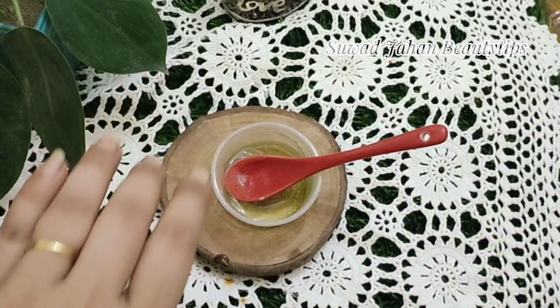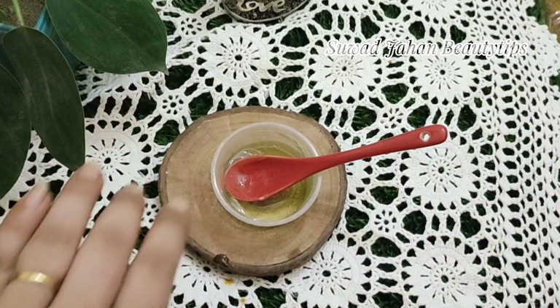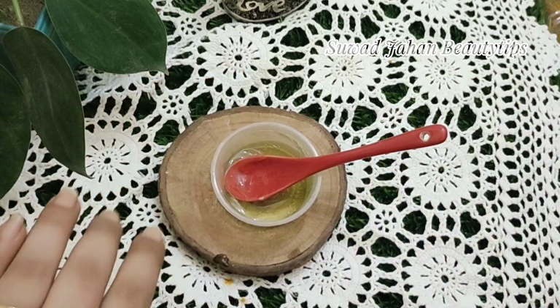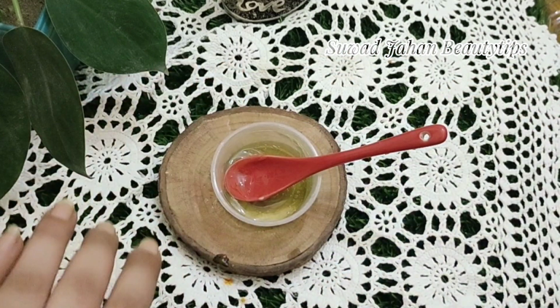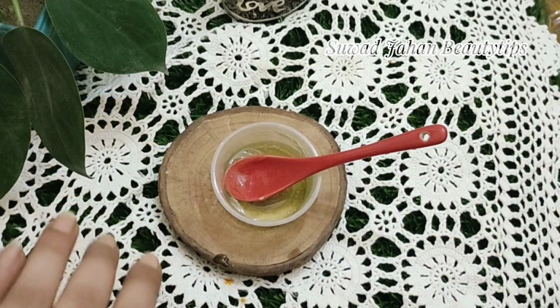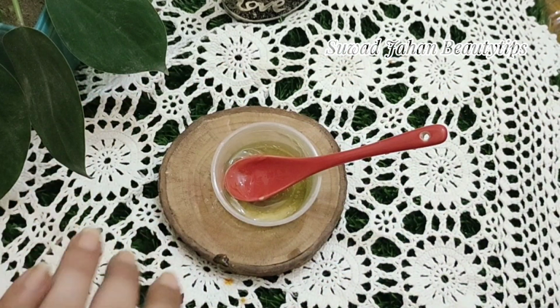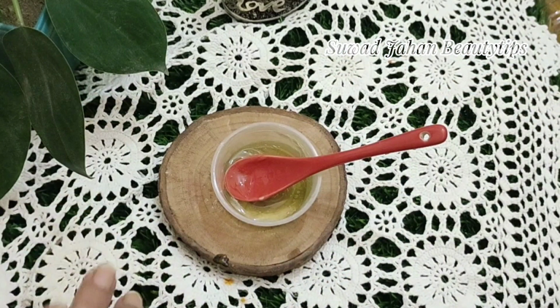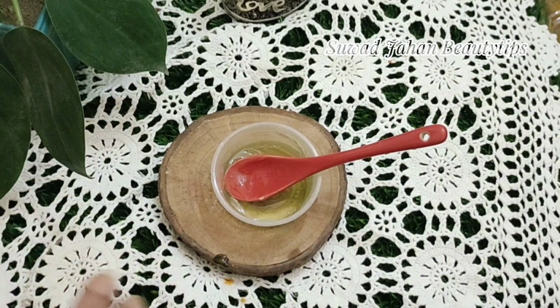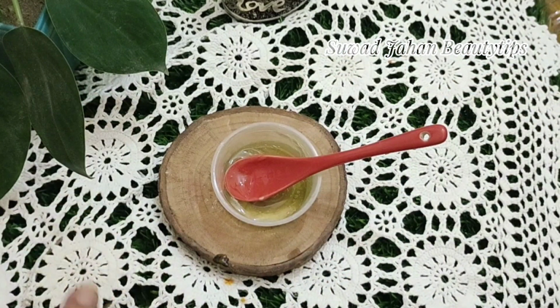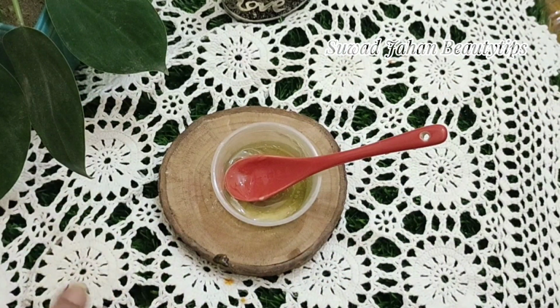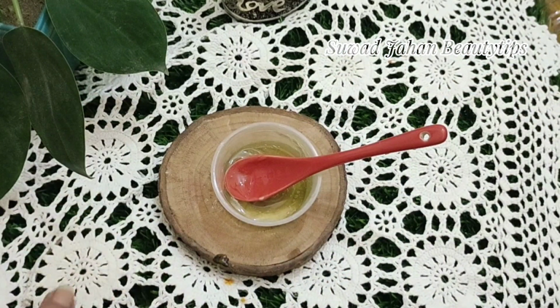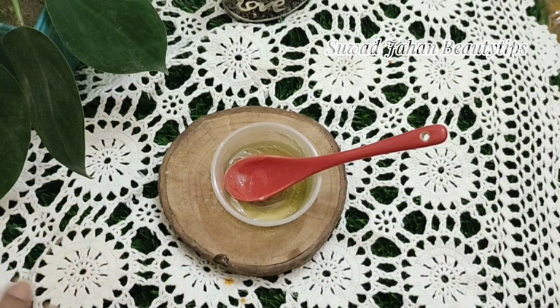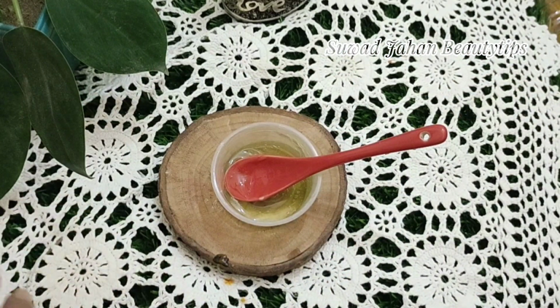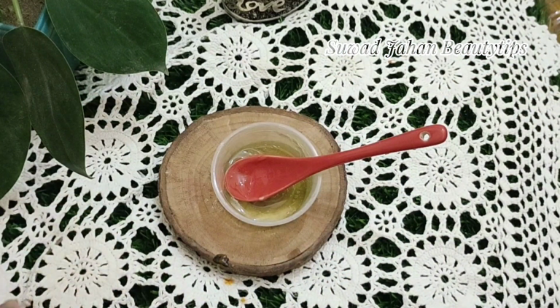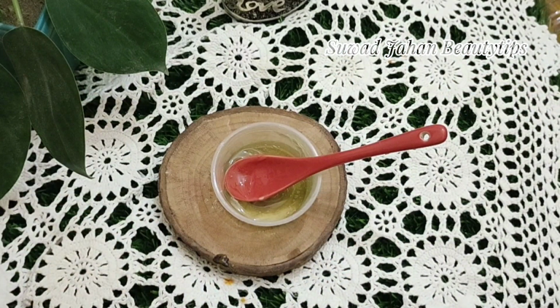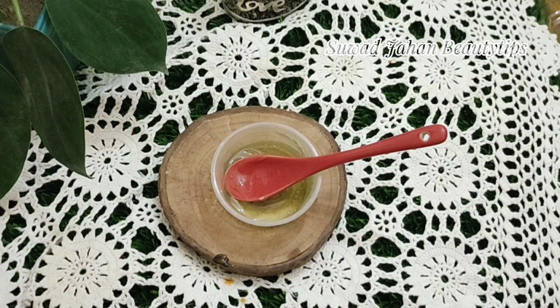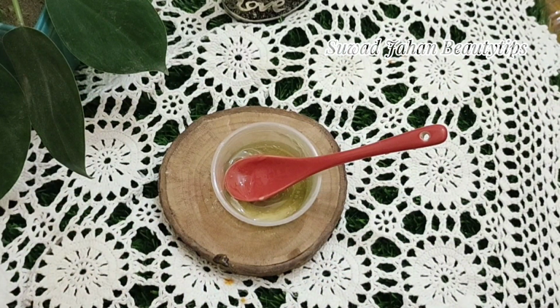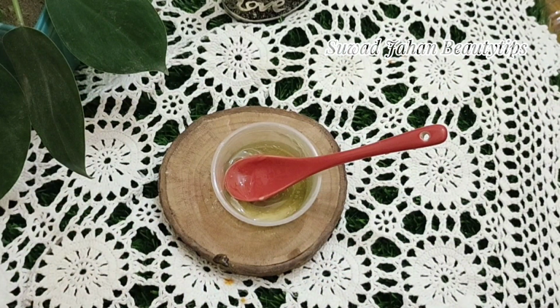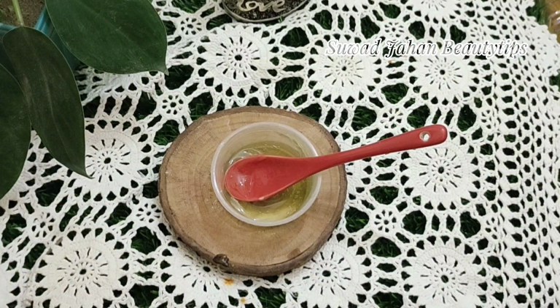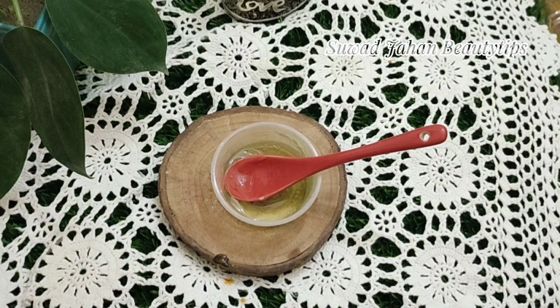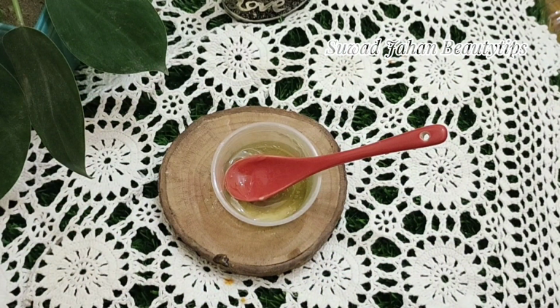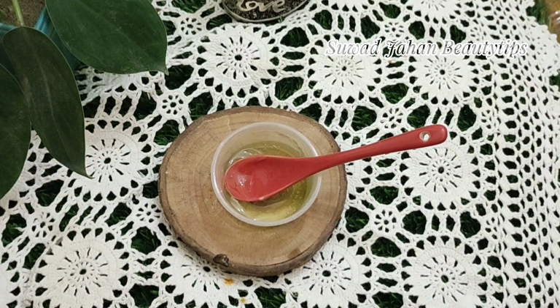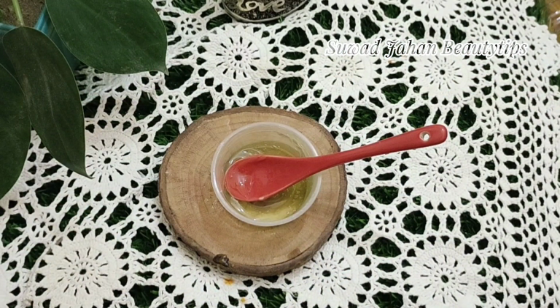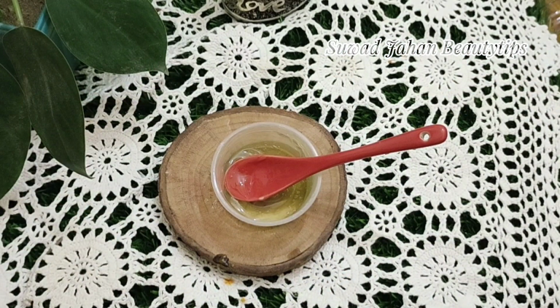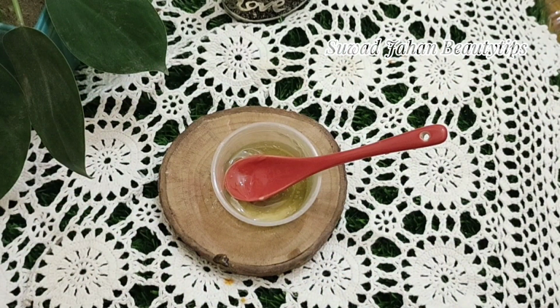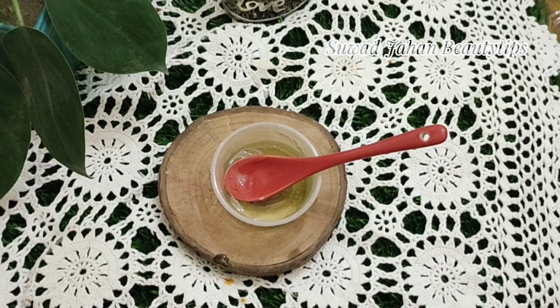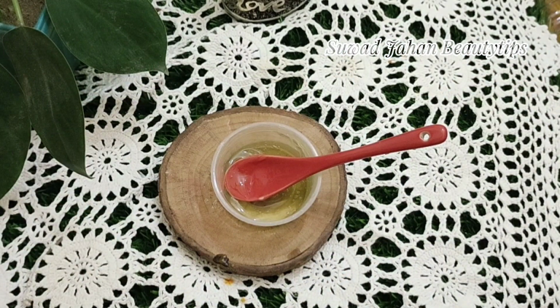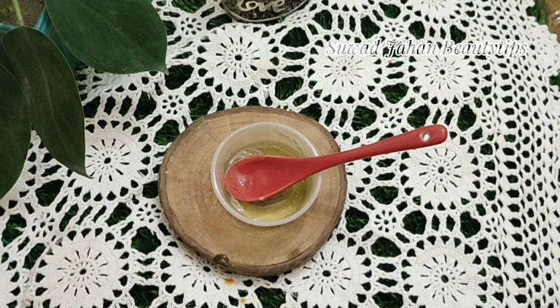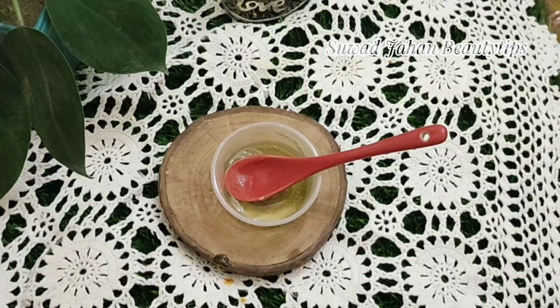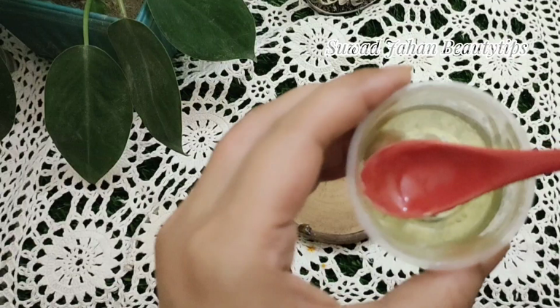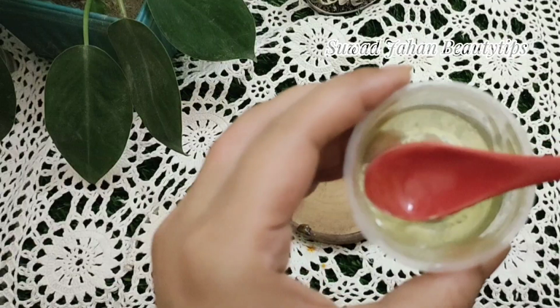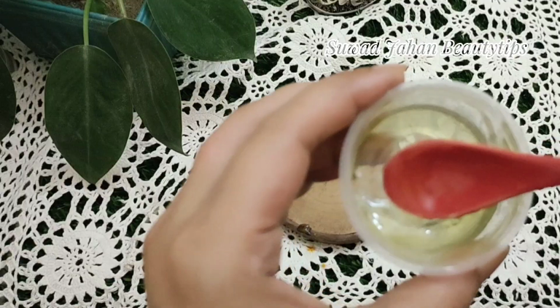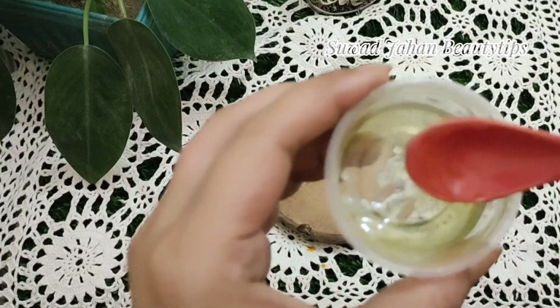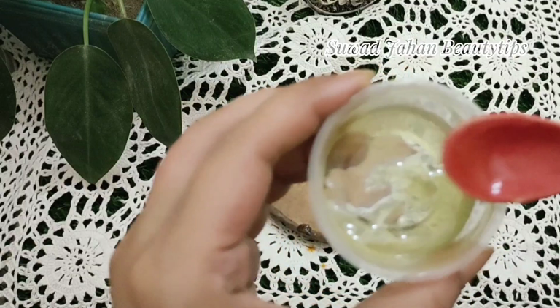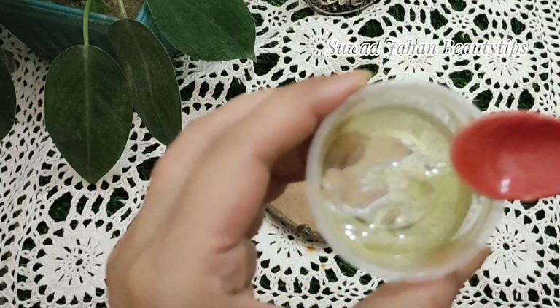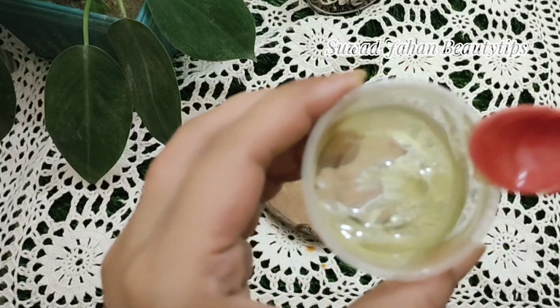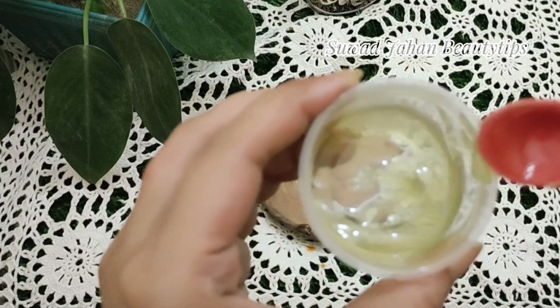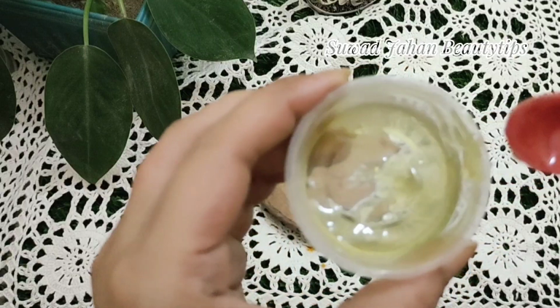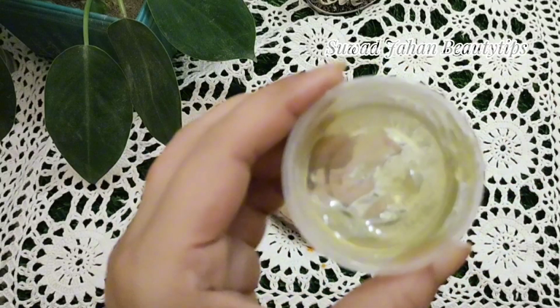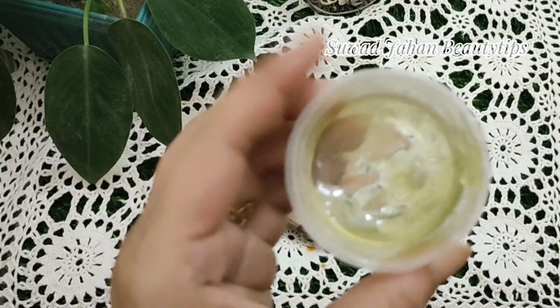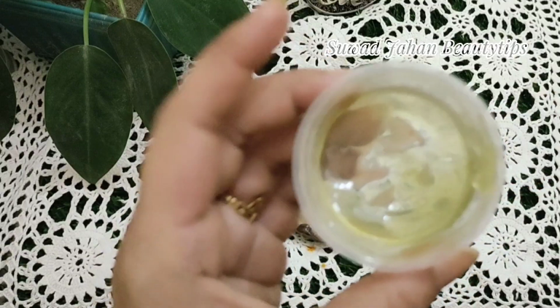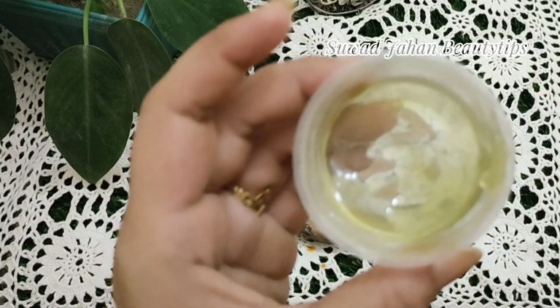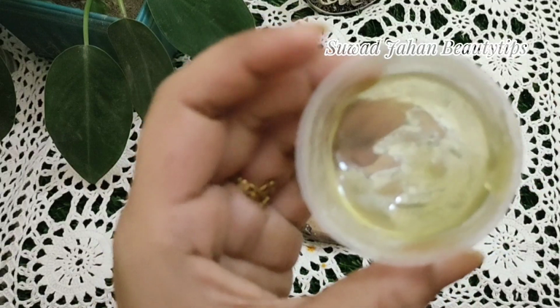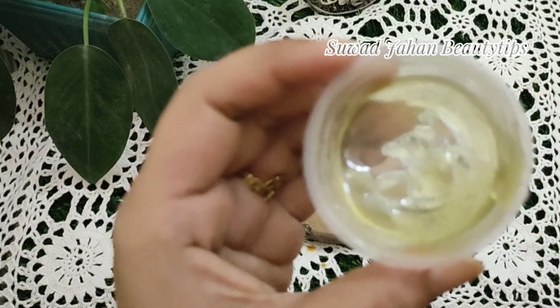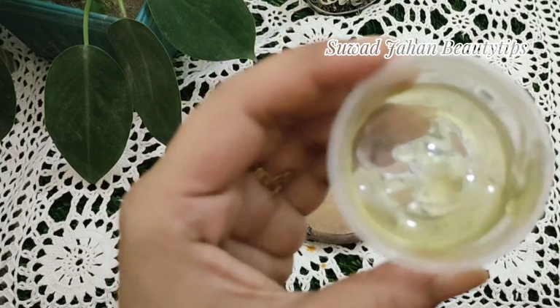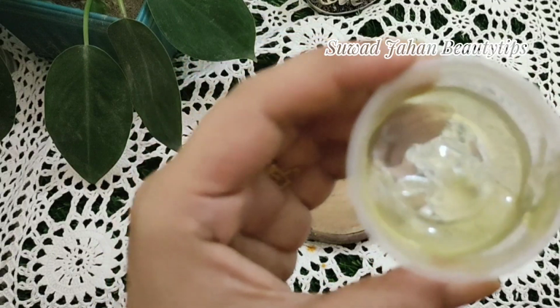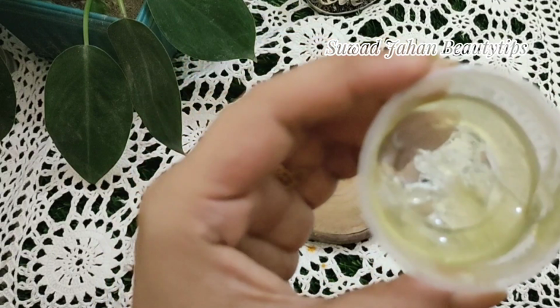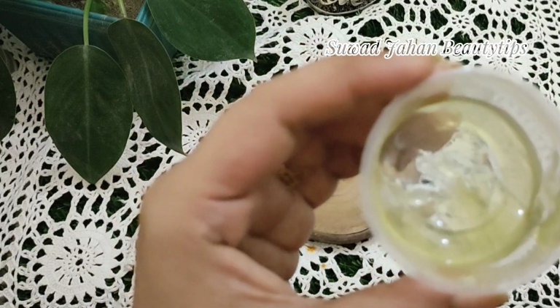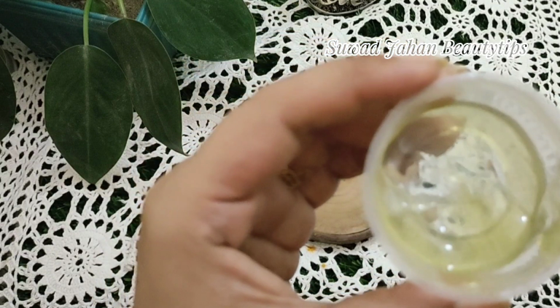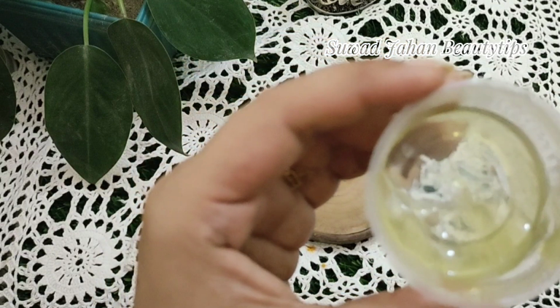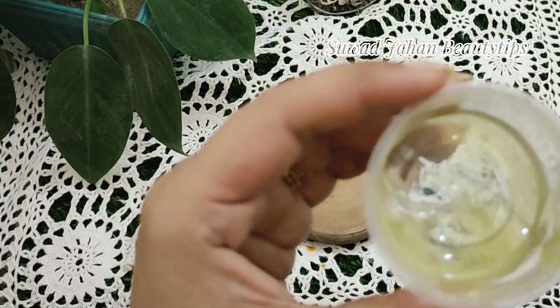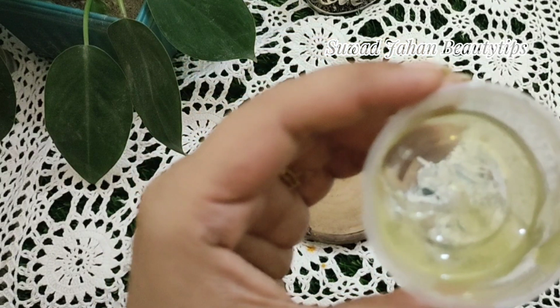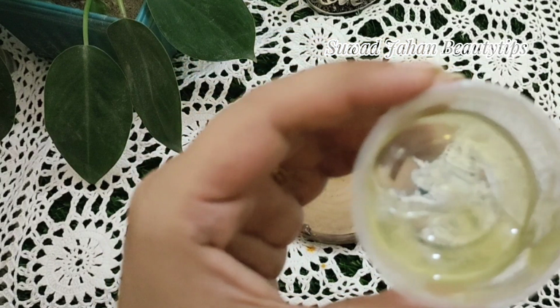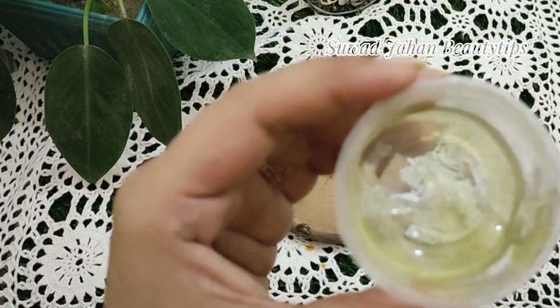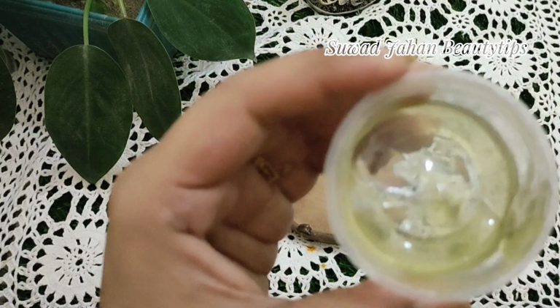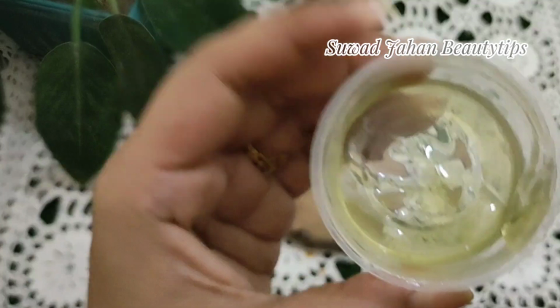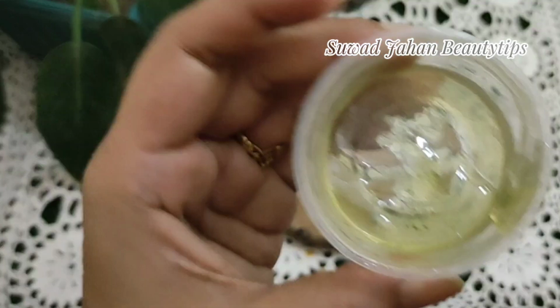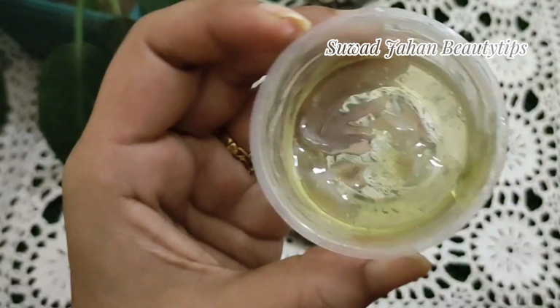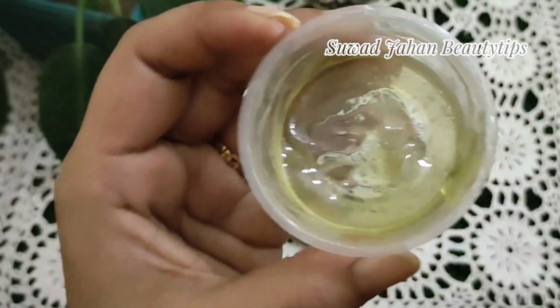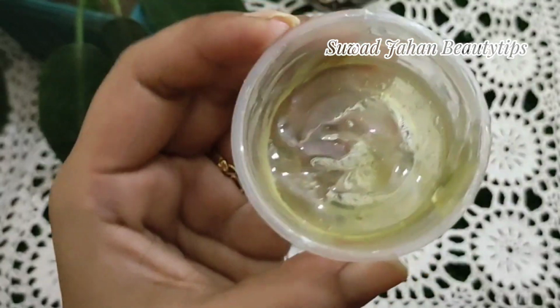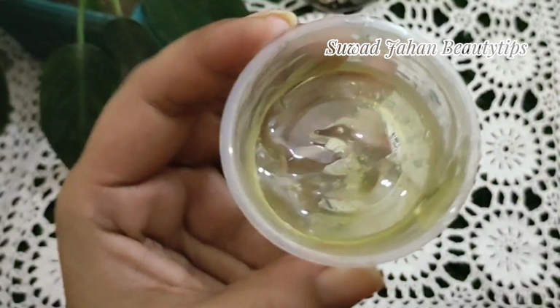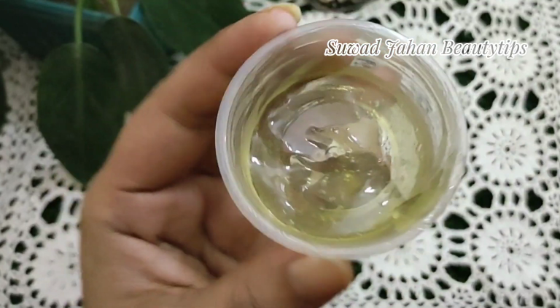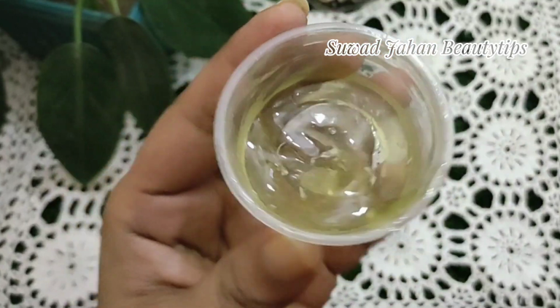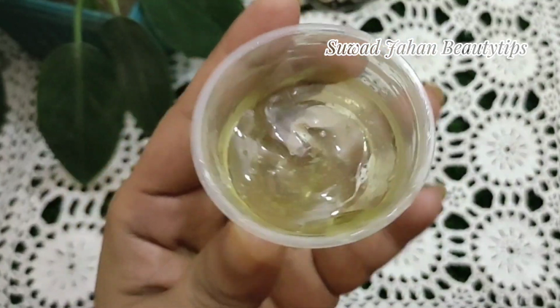Honey has antibacterial and antifungal properties which help cure patchy, dry skin, thus leaving your skin deeply nourished.